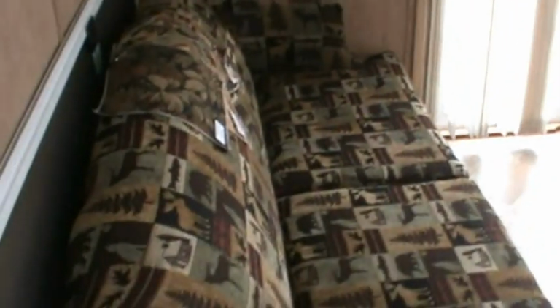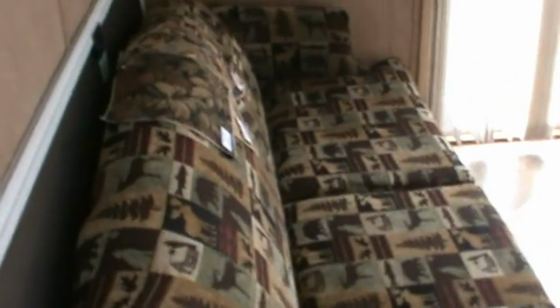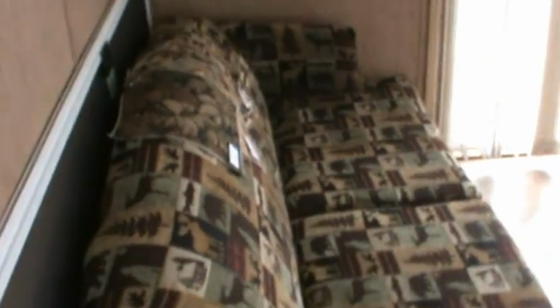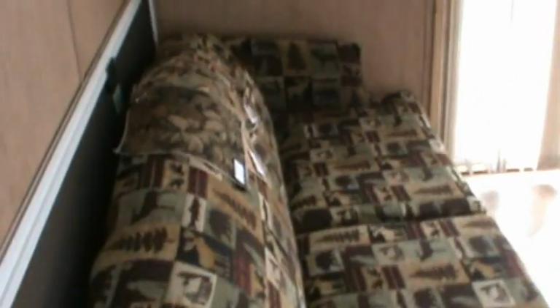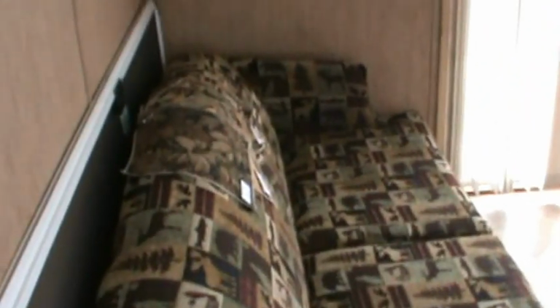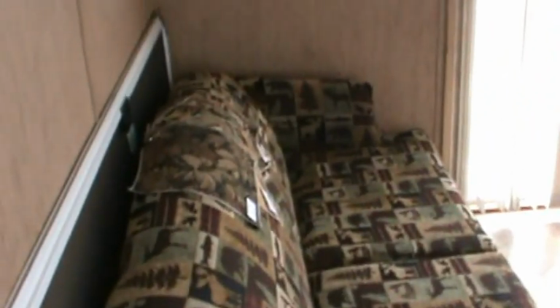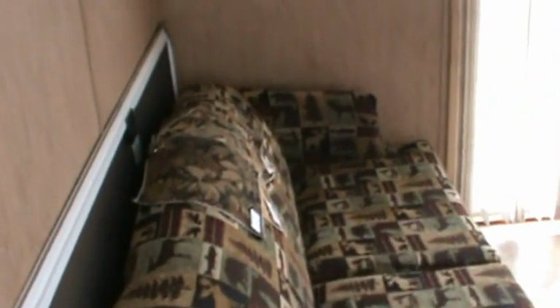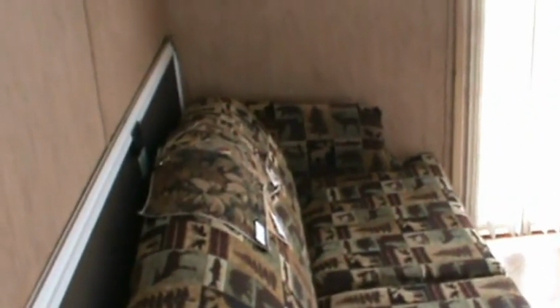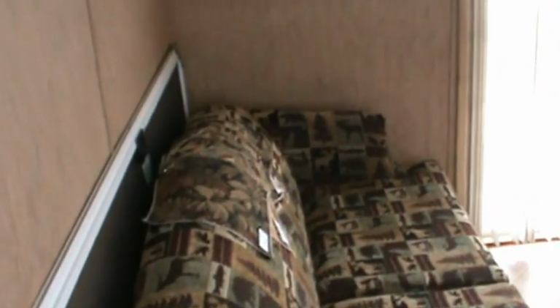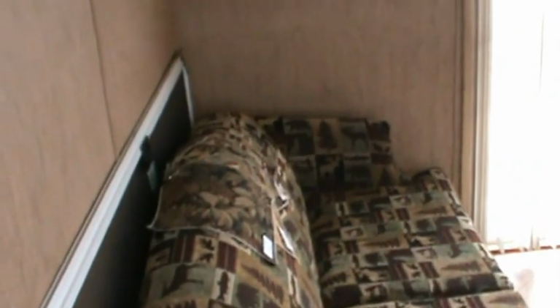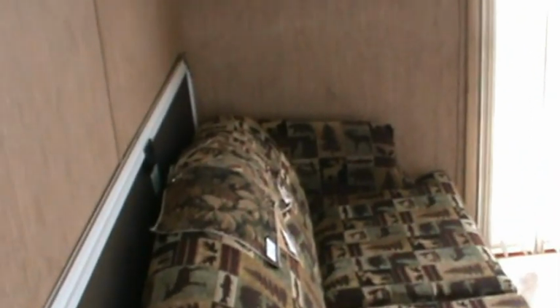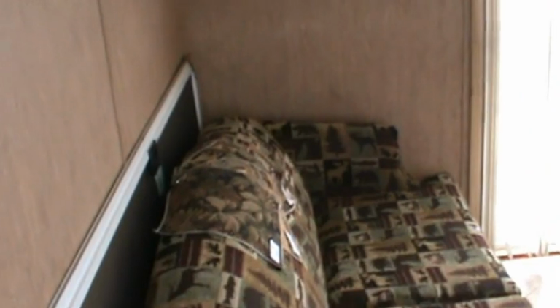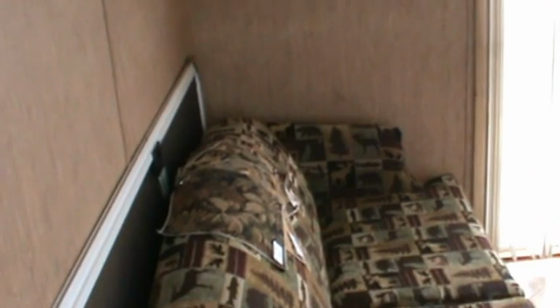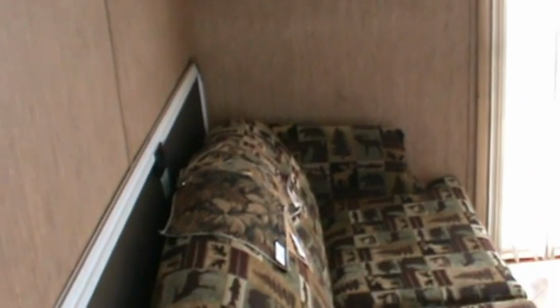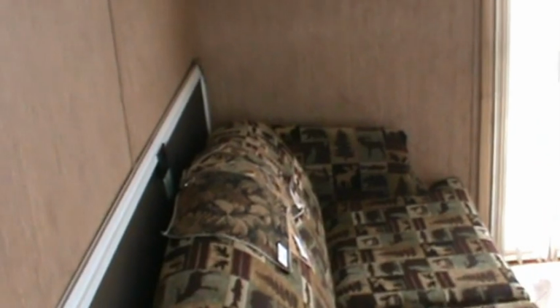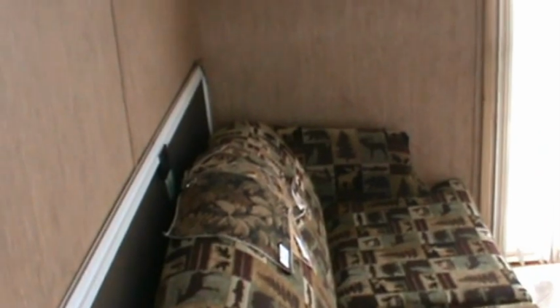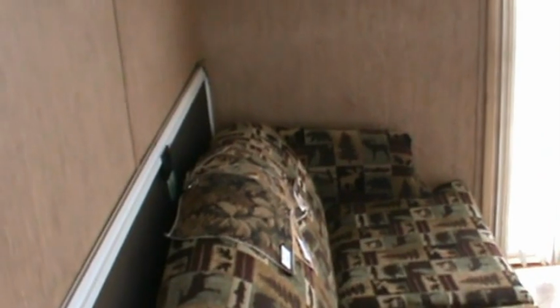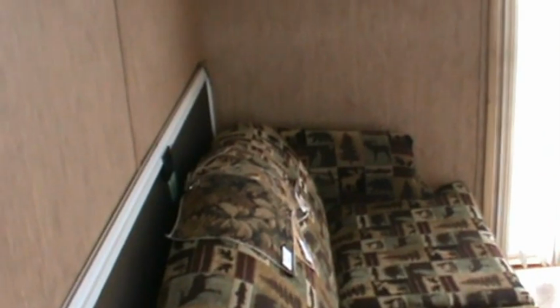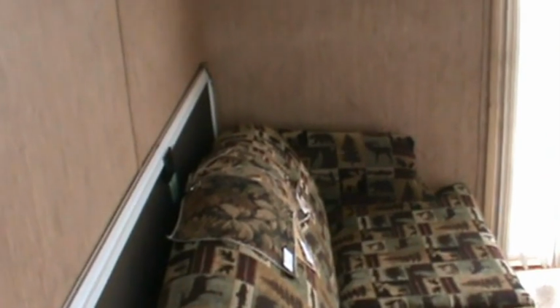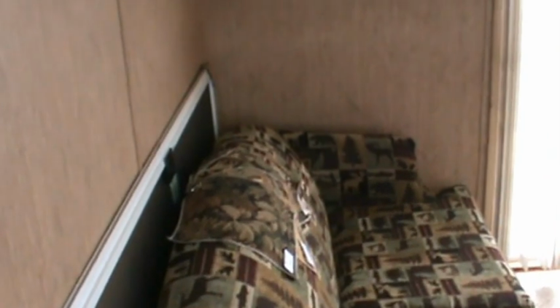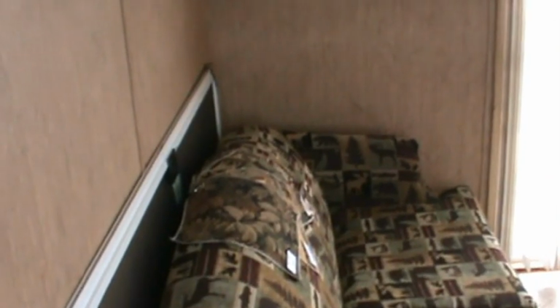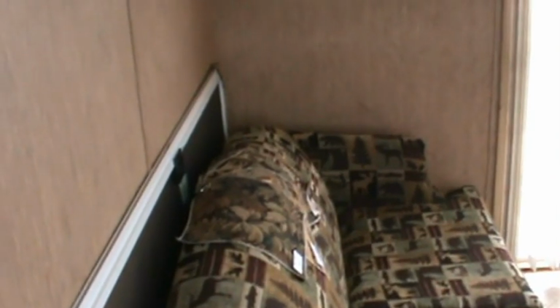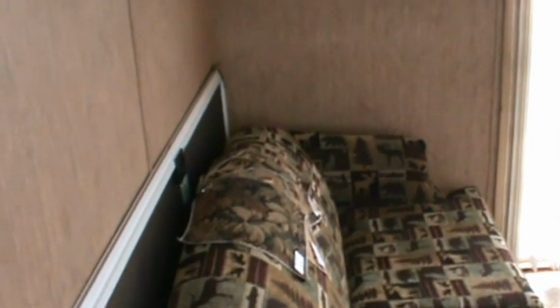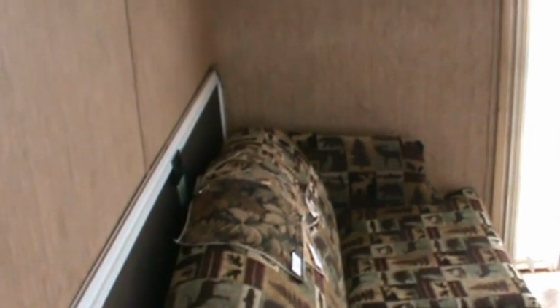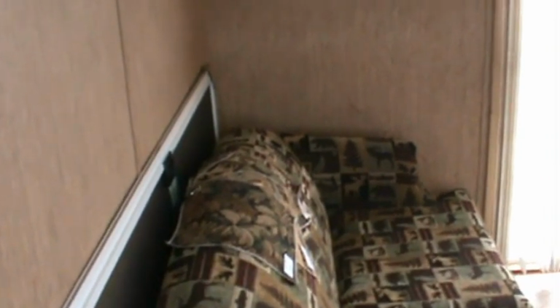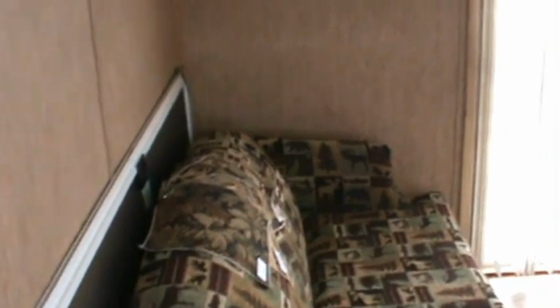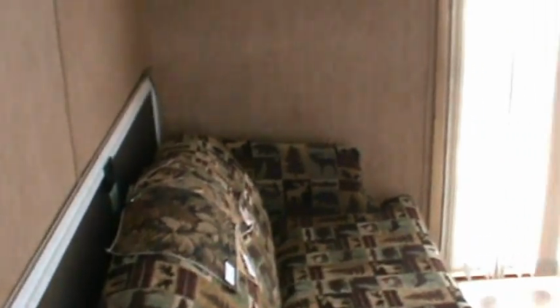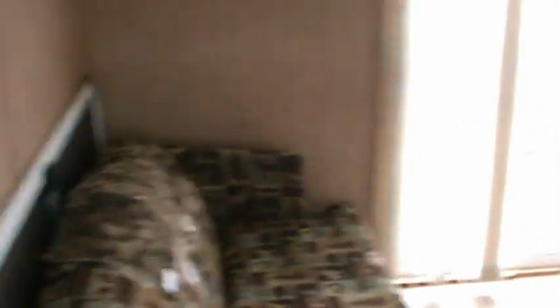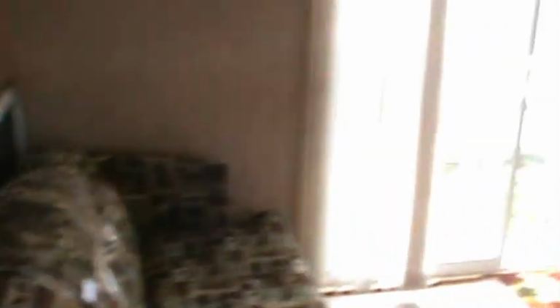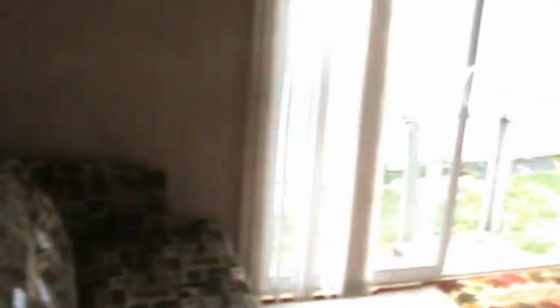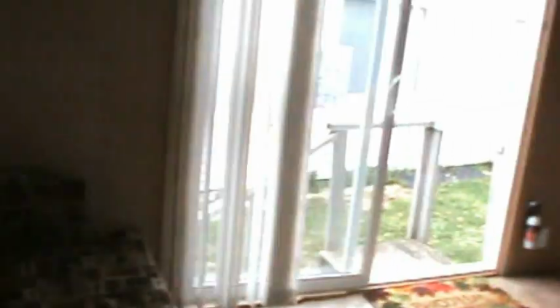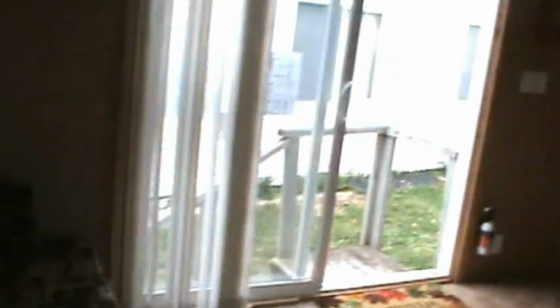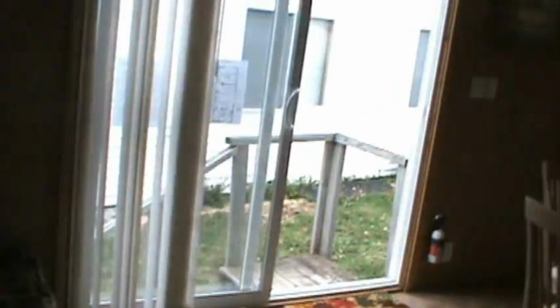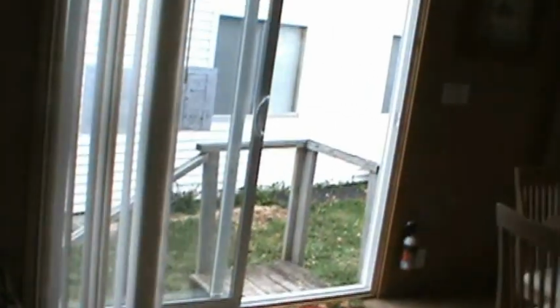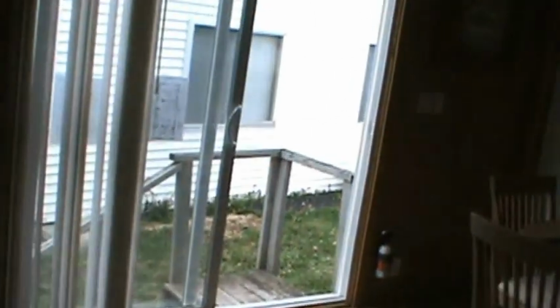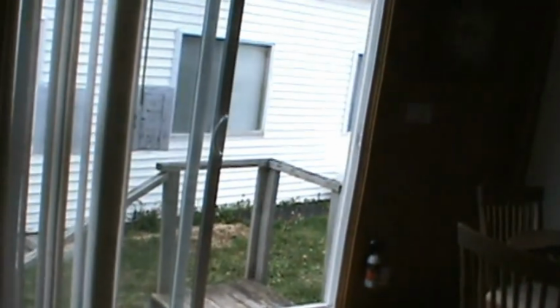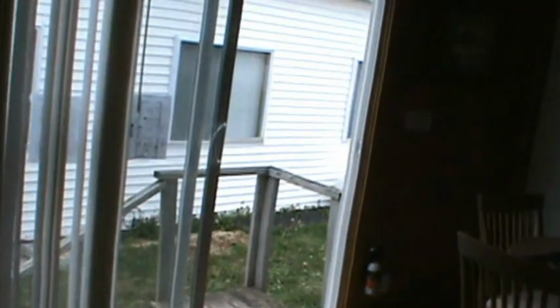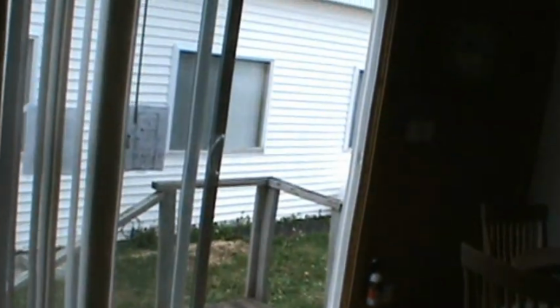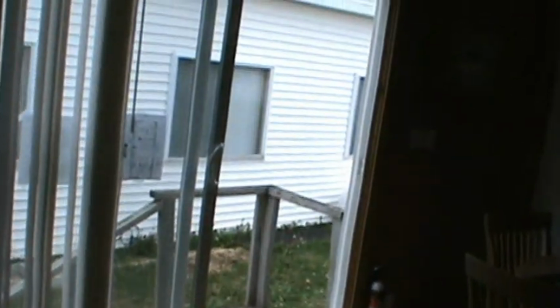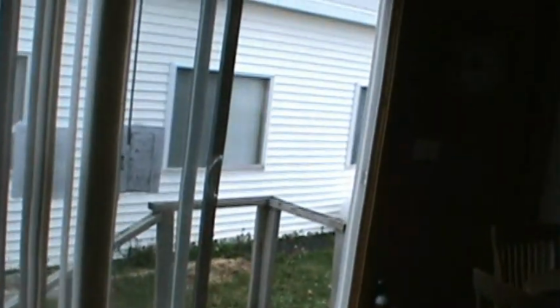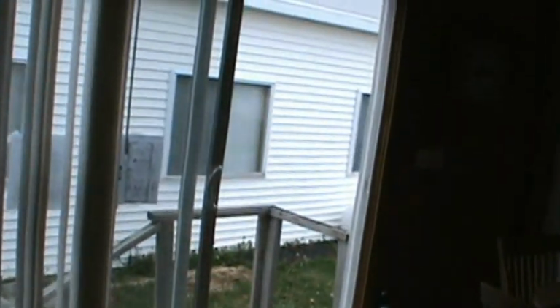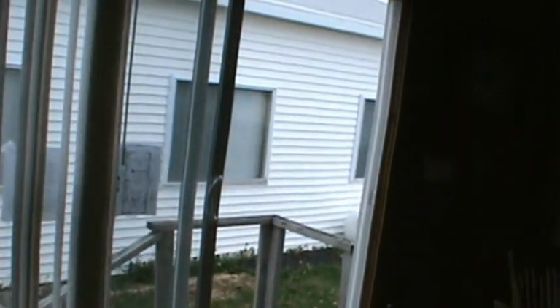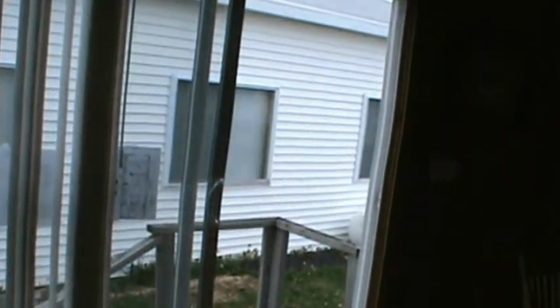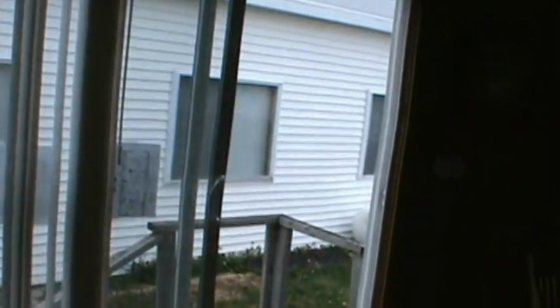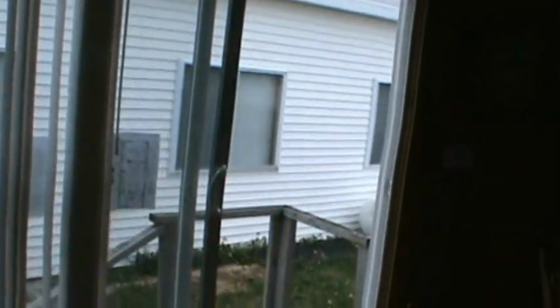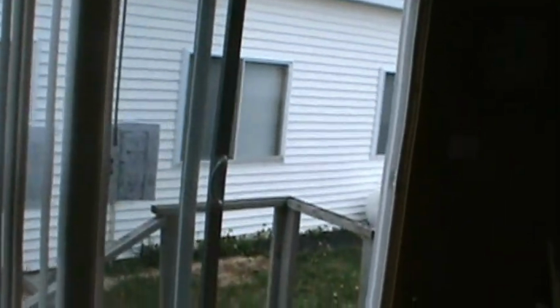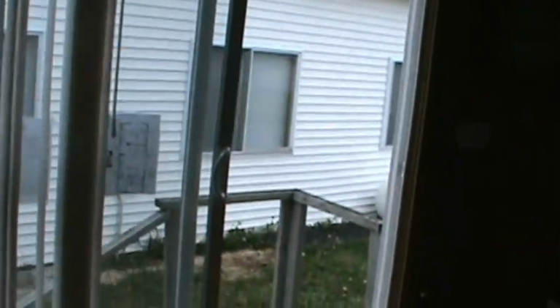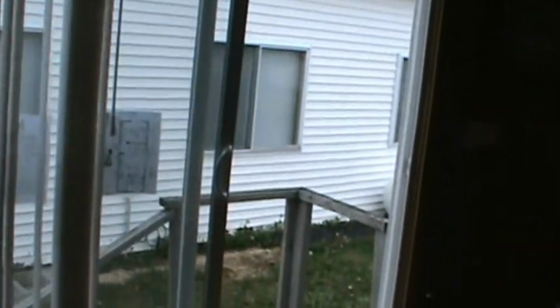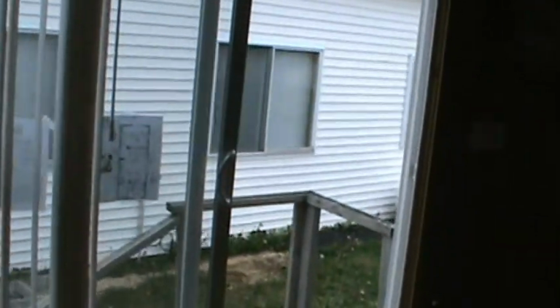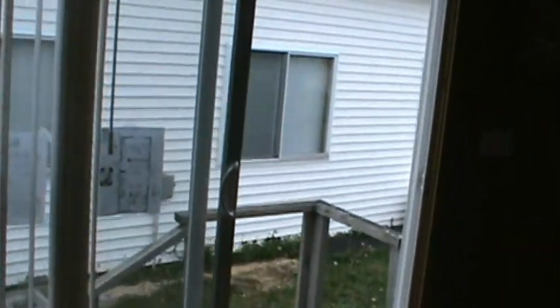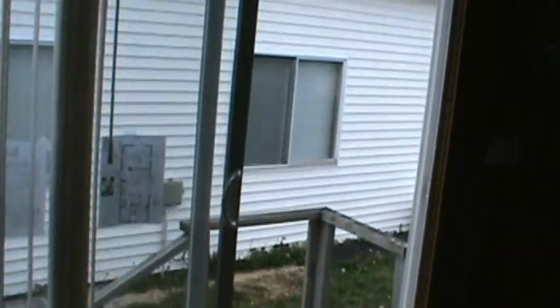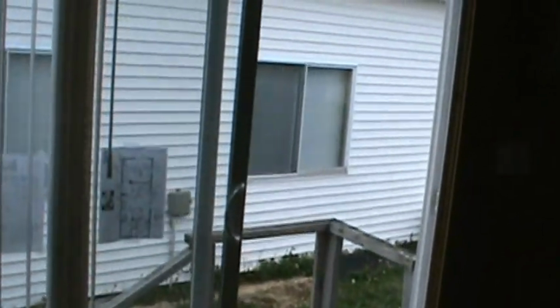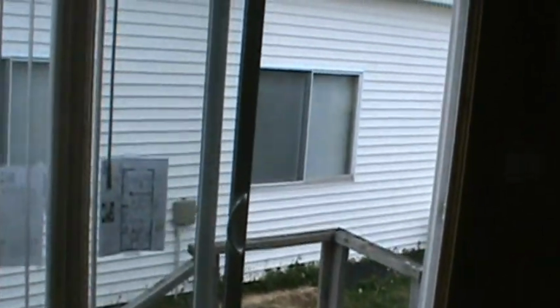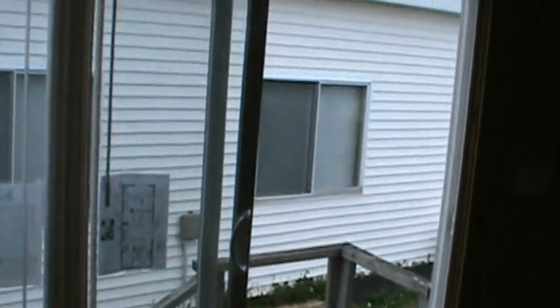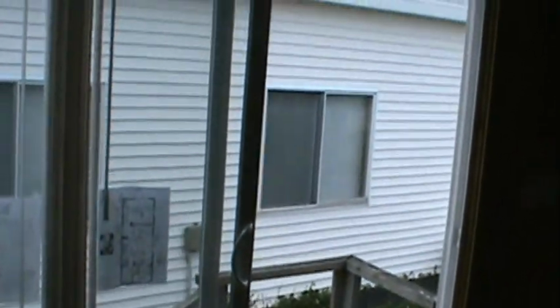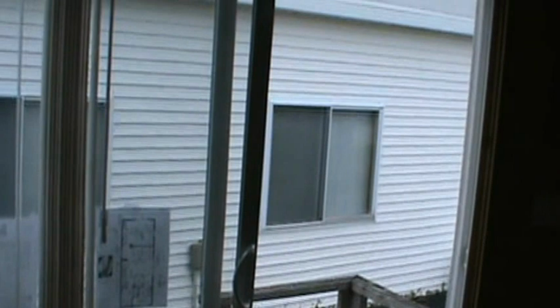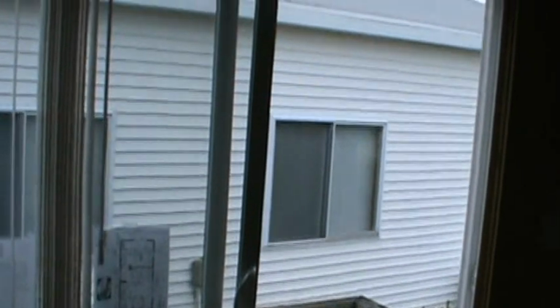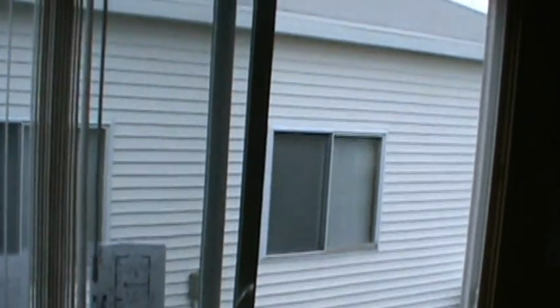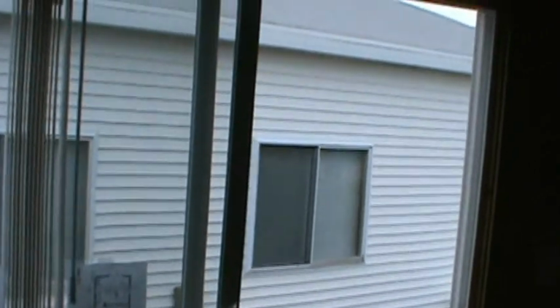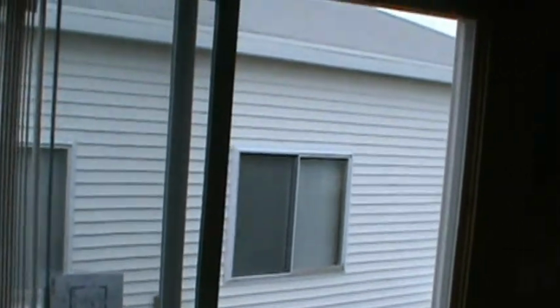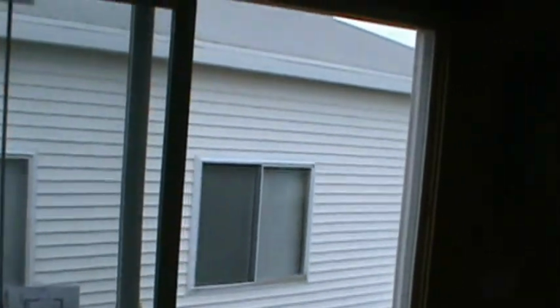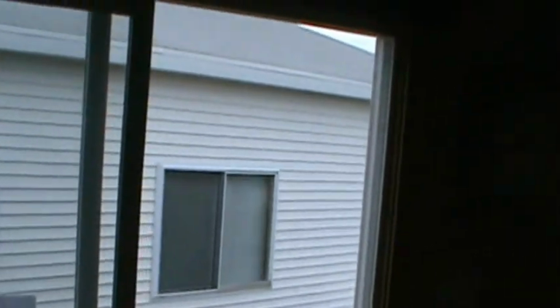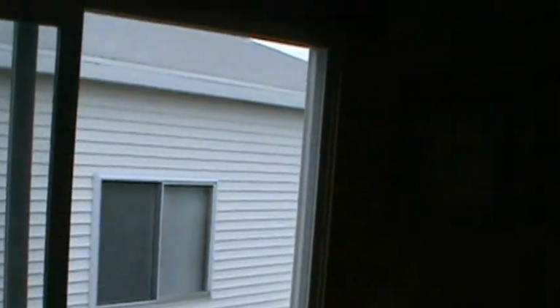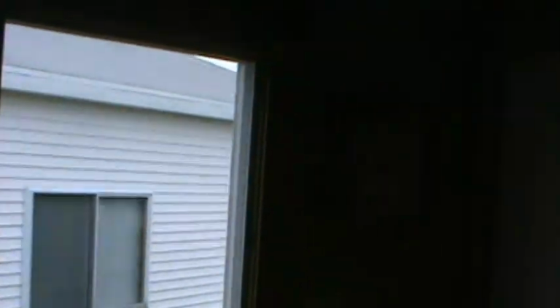That's the screen door for the patio door. It's got a six-foot vinyl patio door — really nice quality door.